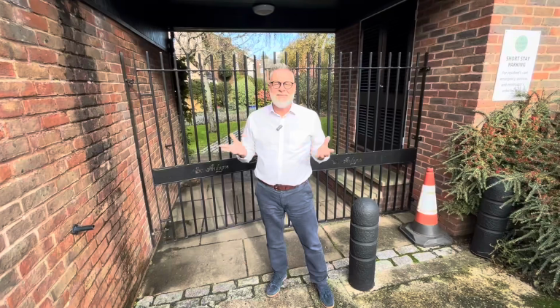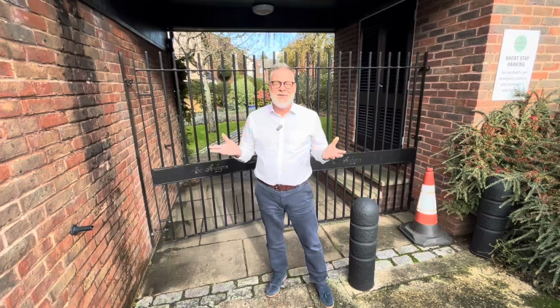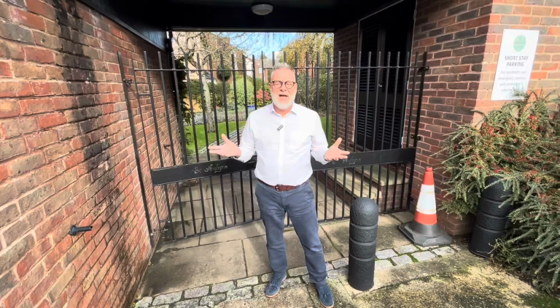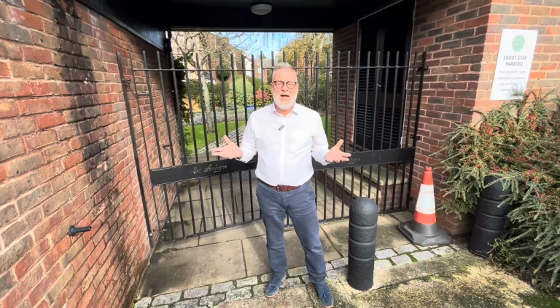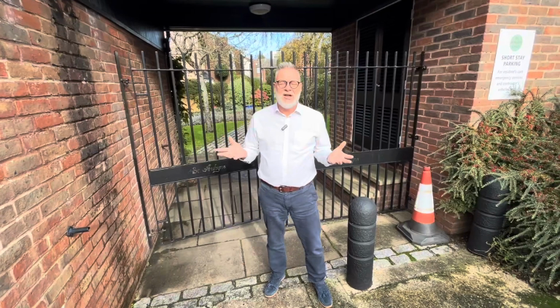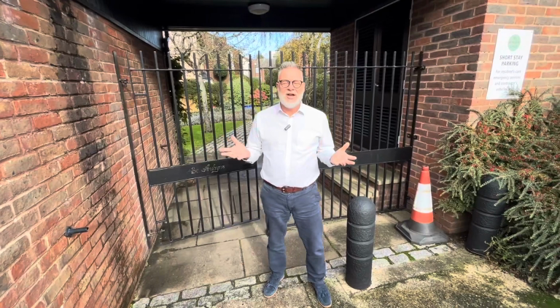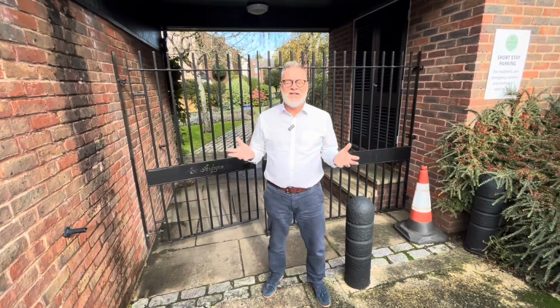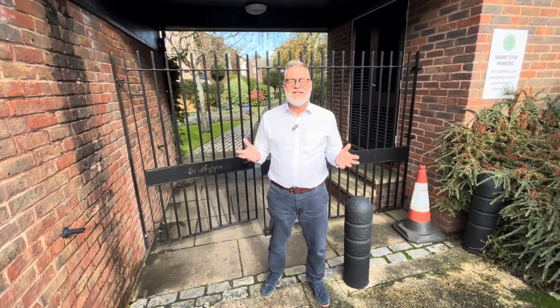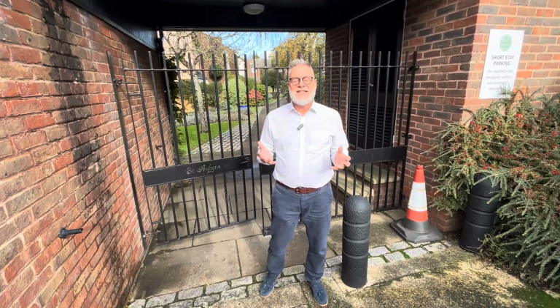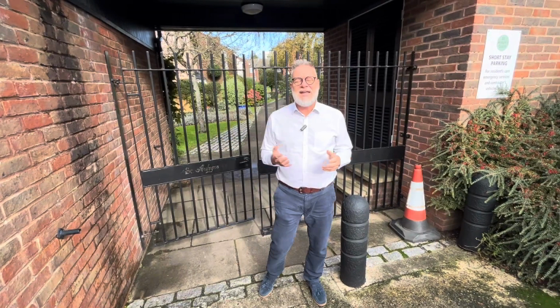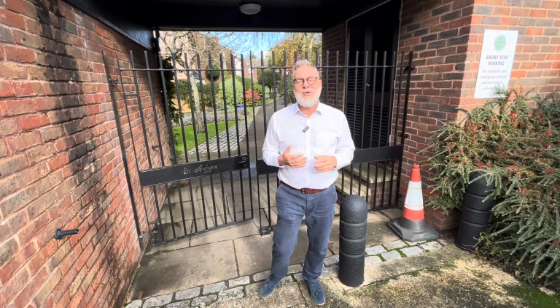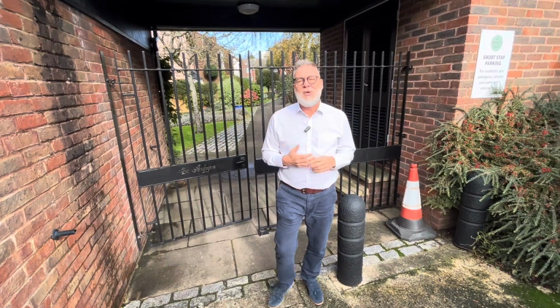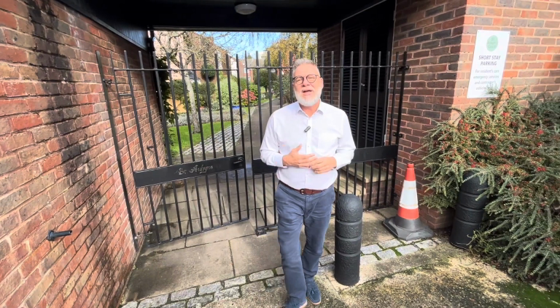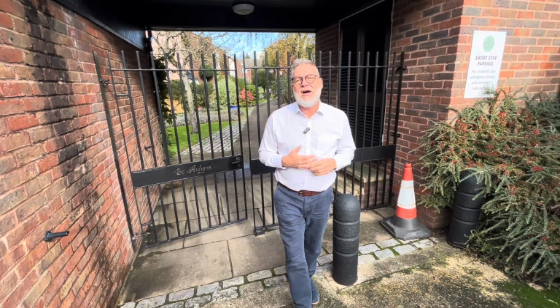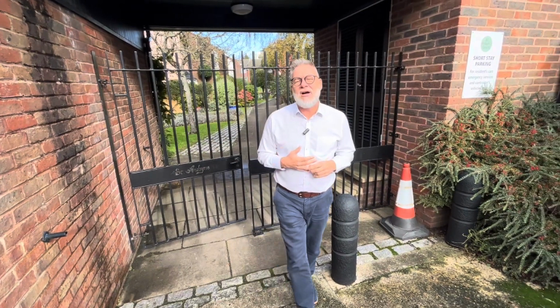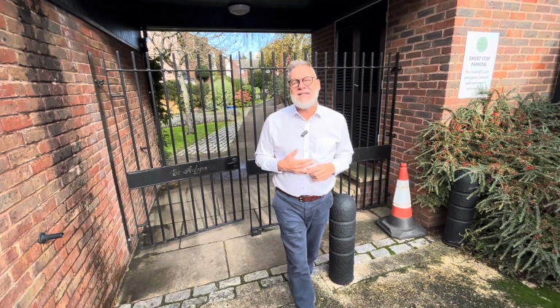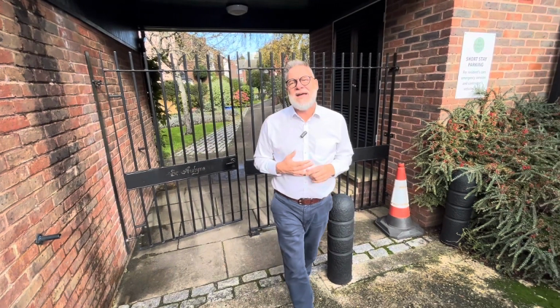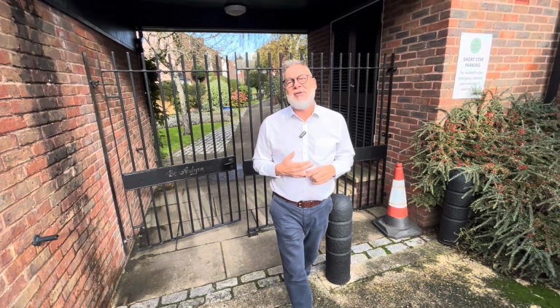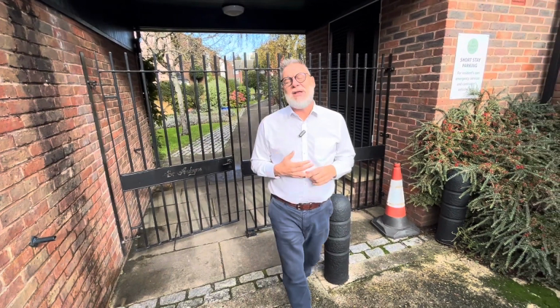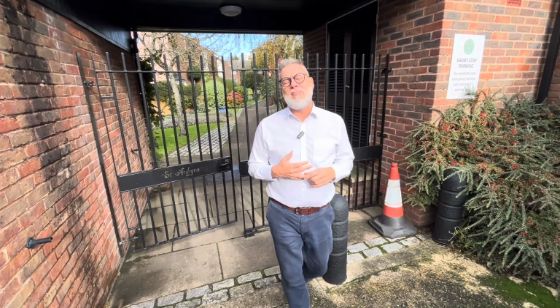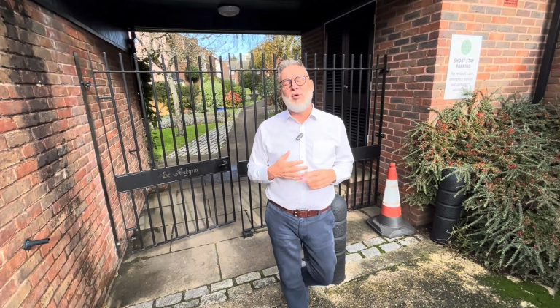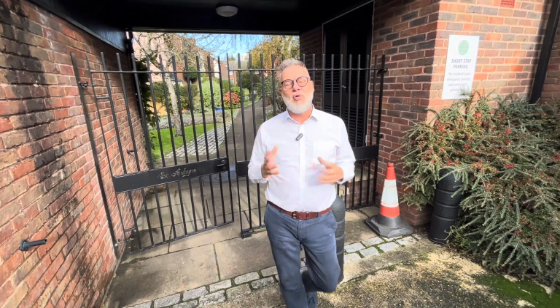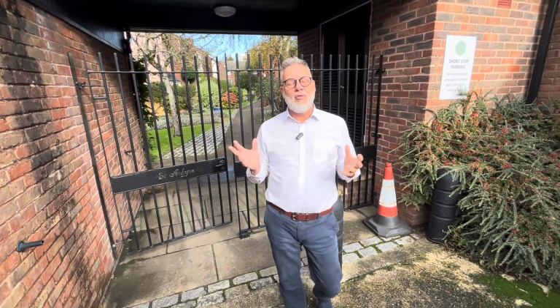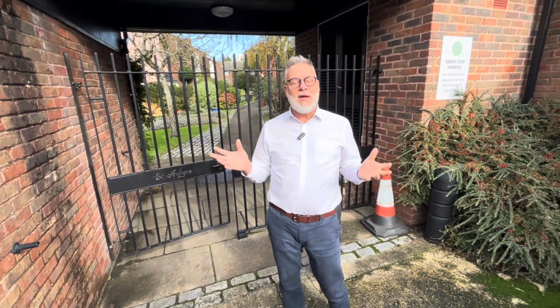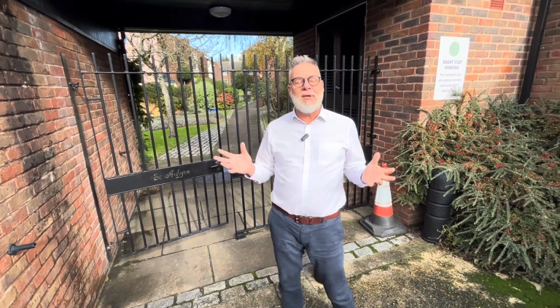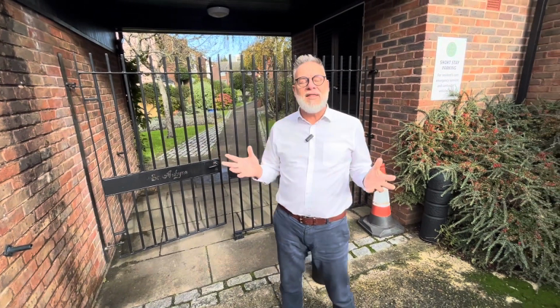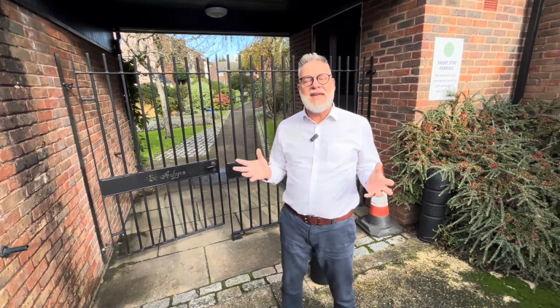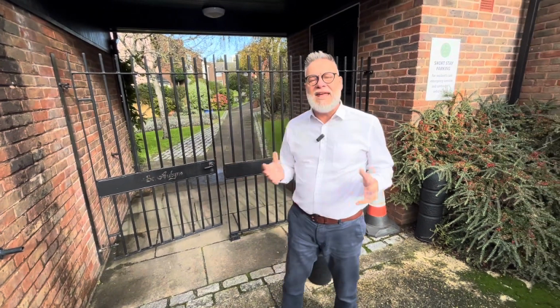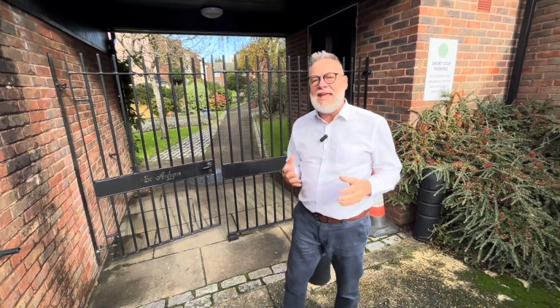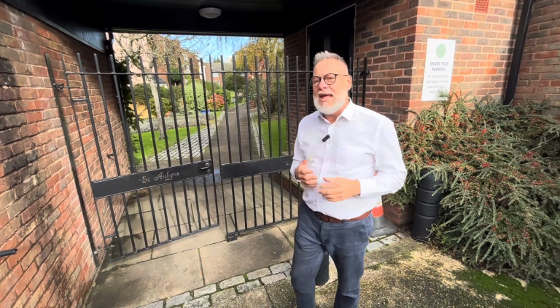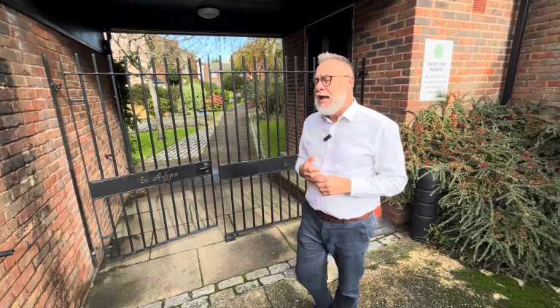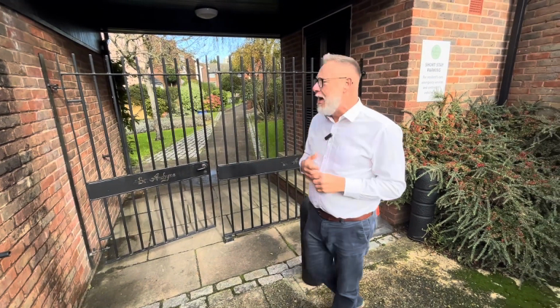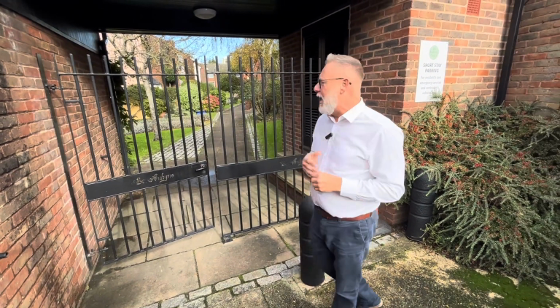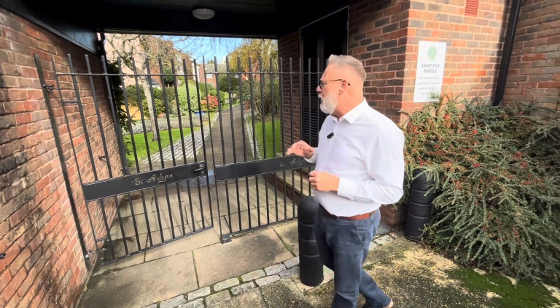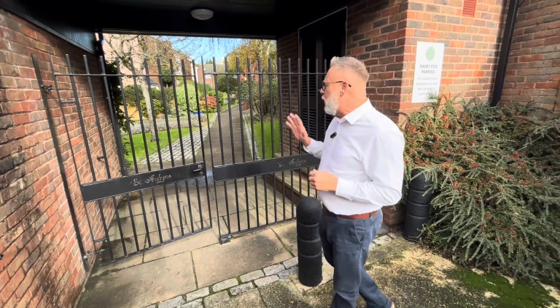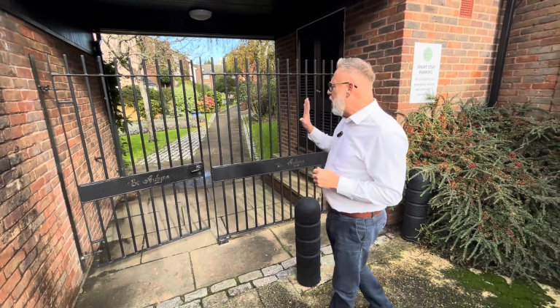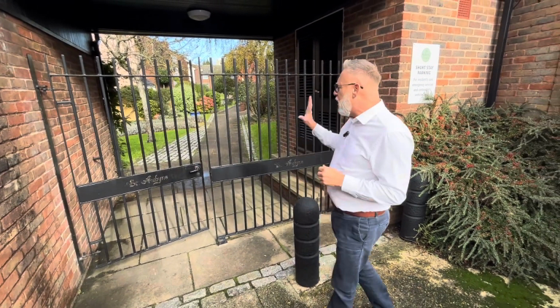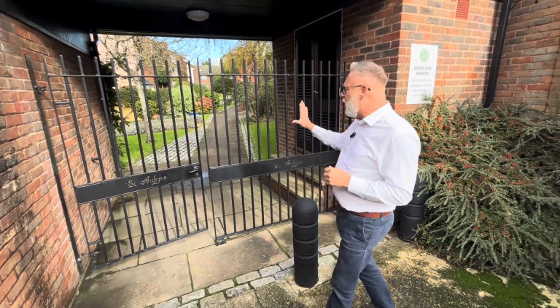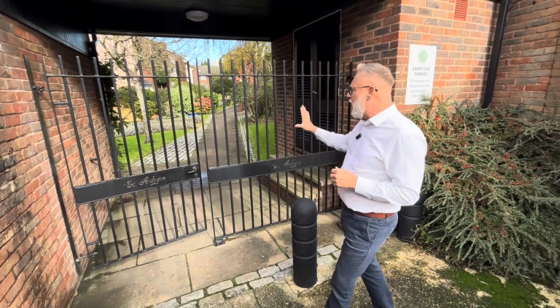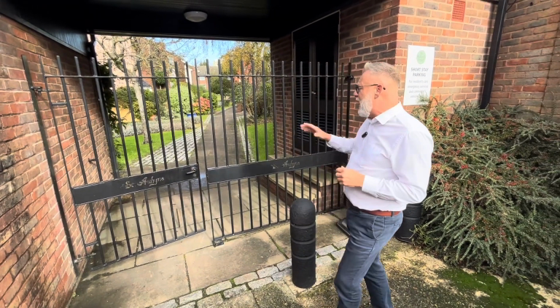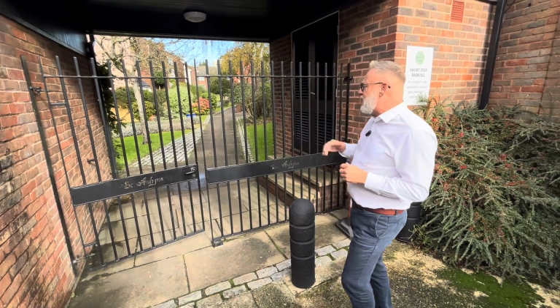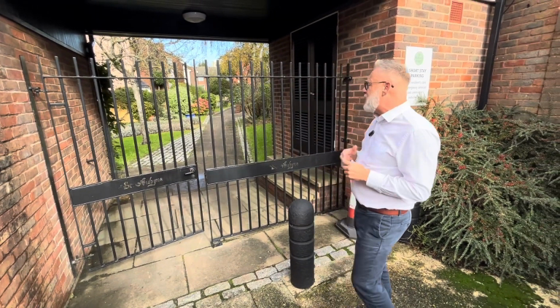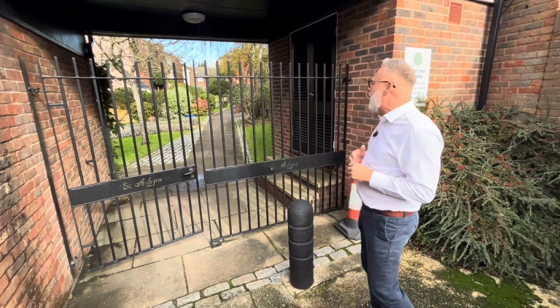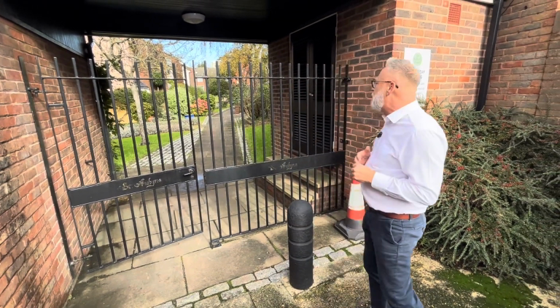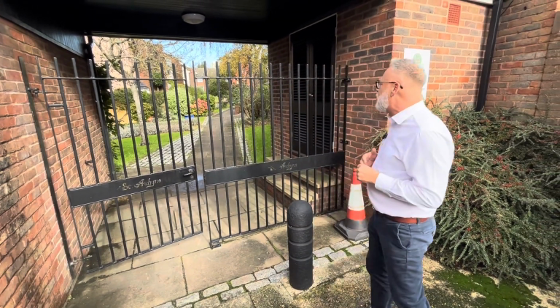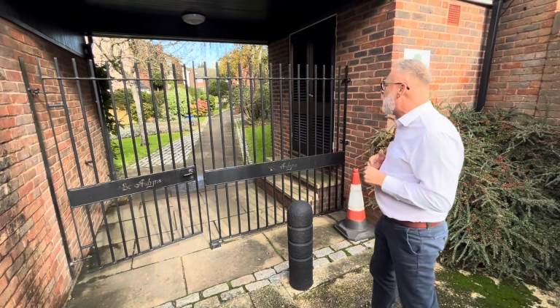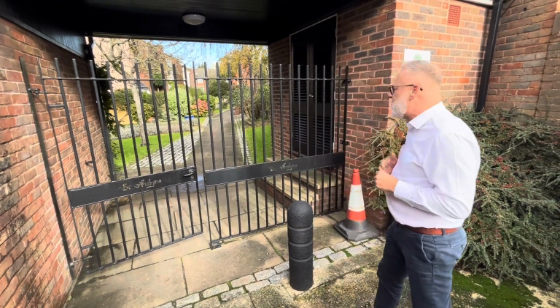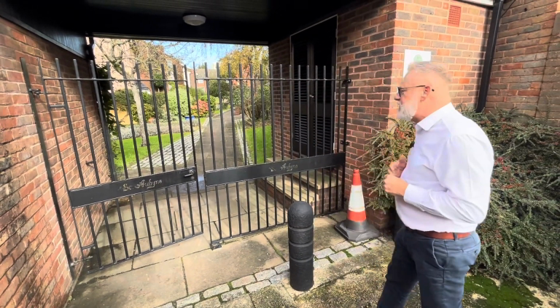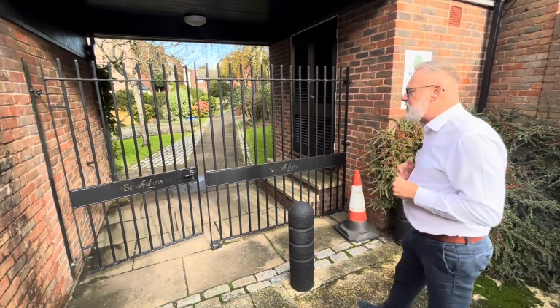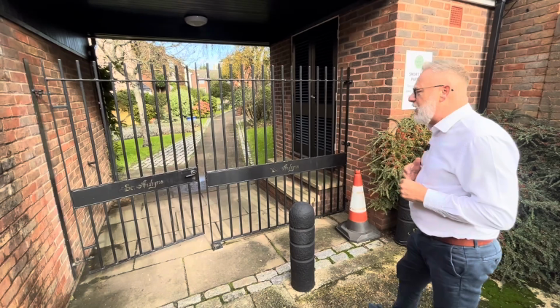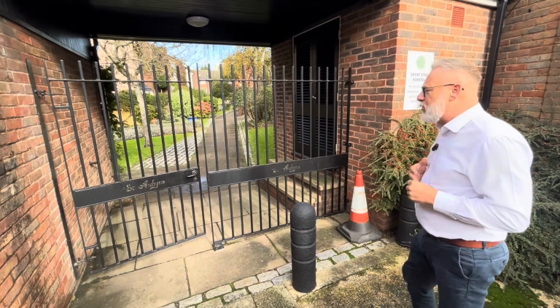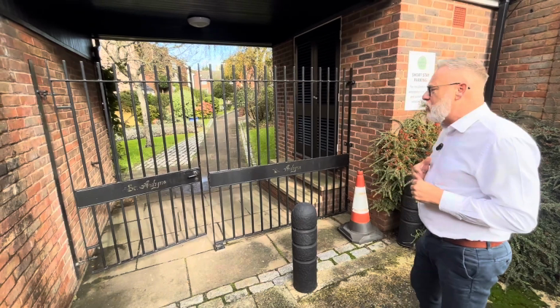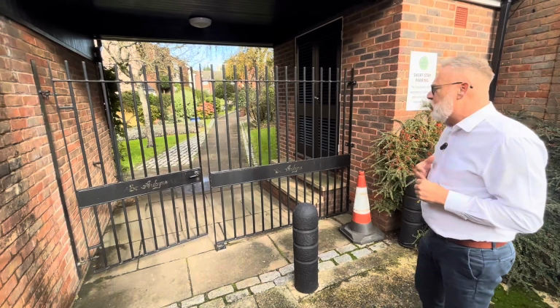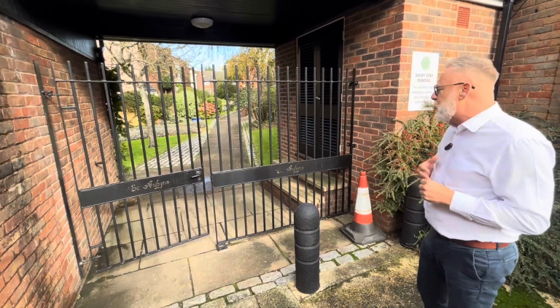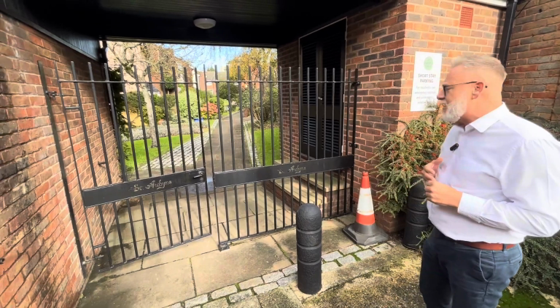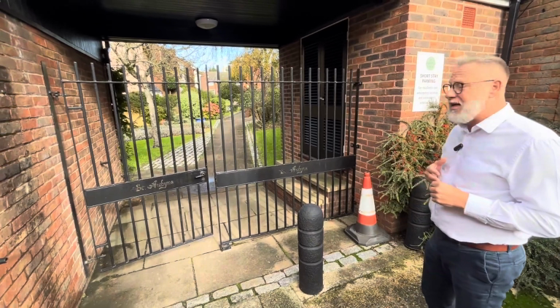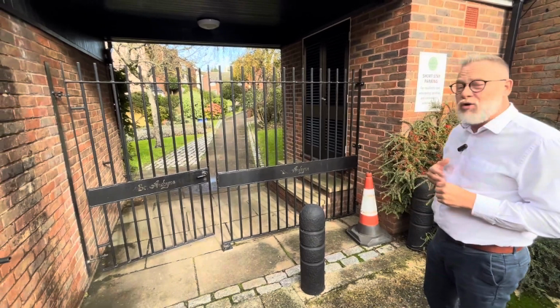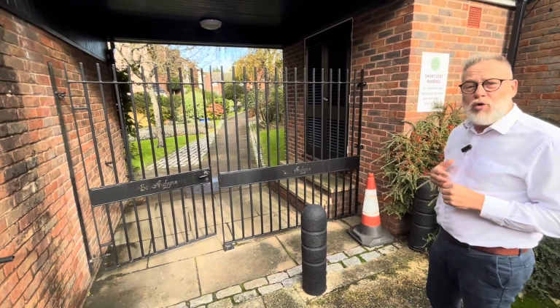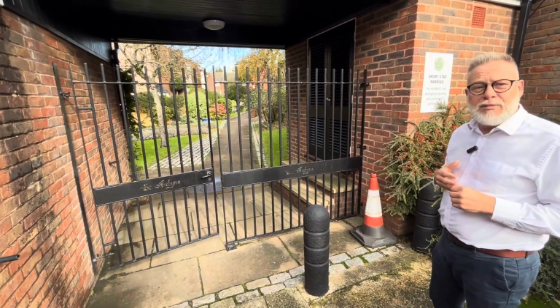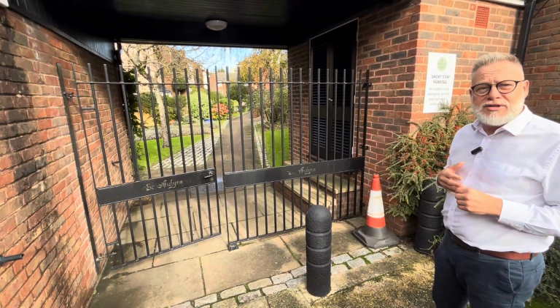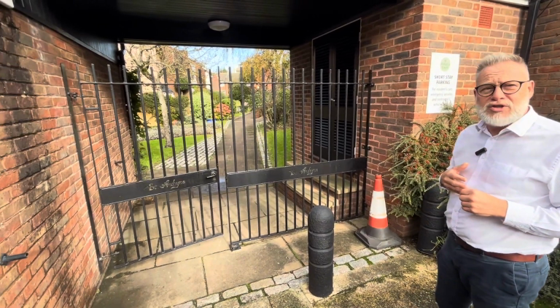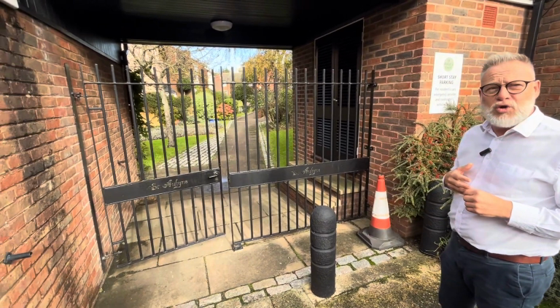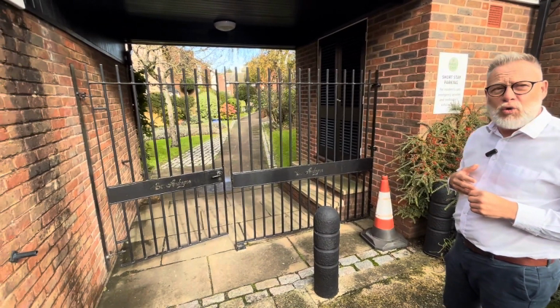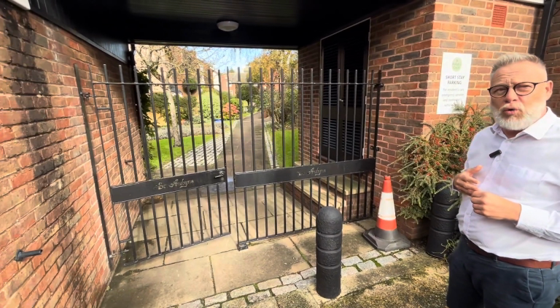Hi guys, today we are down in Poole right by the quay and we are at a private development called St Albans Court.